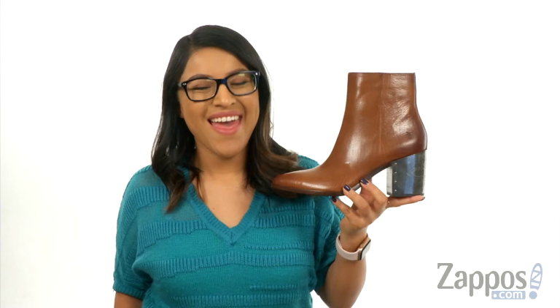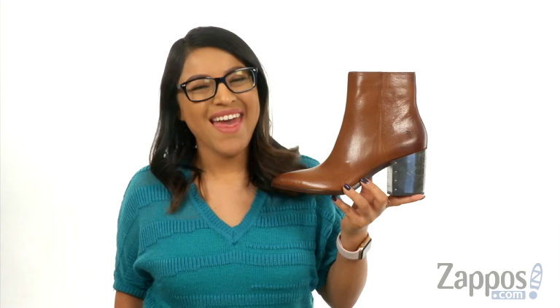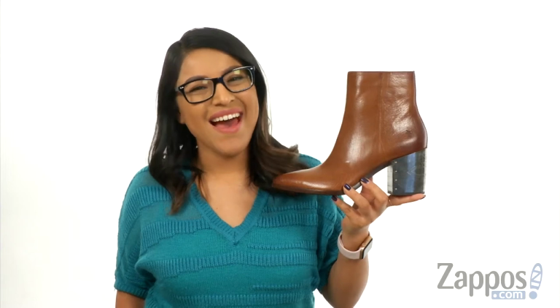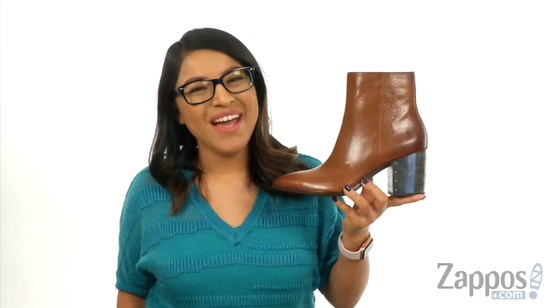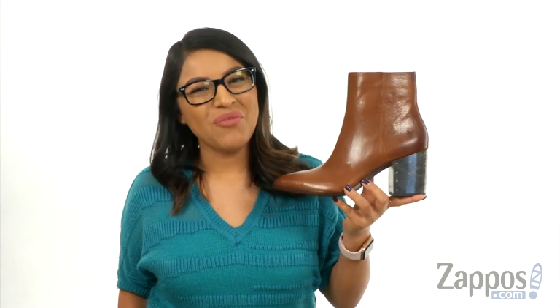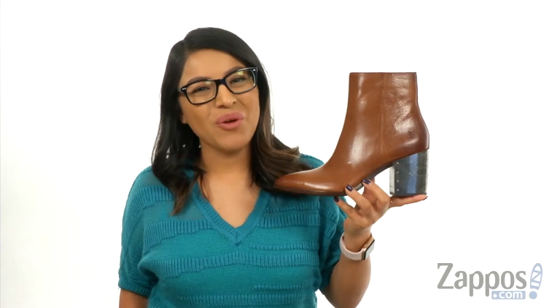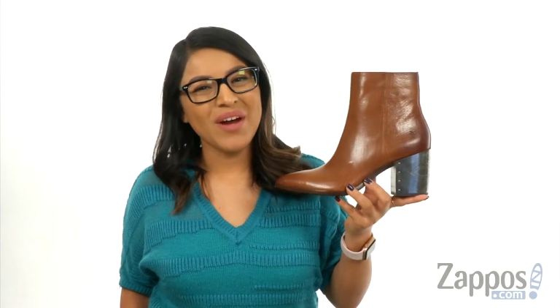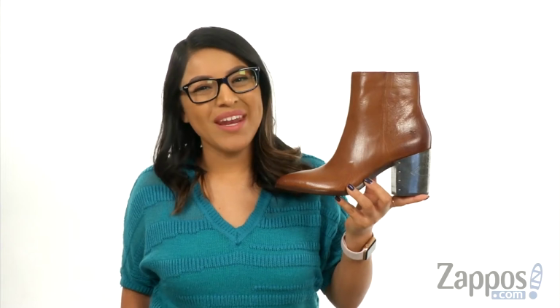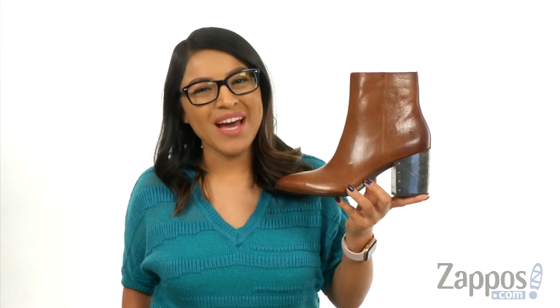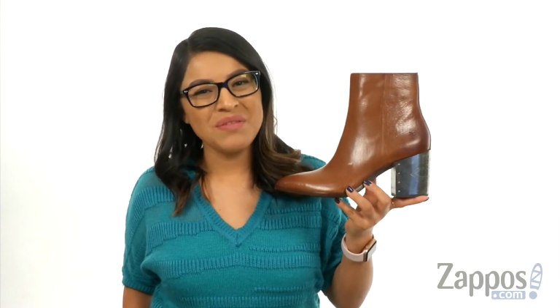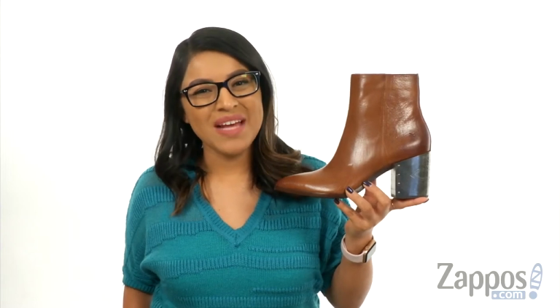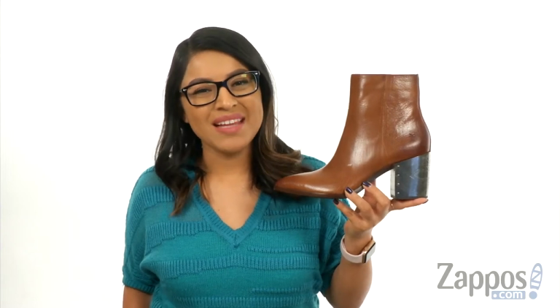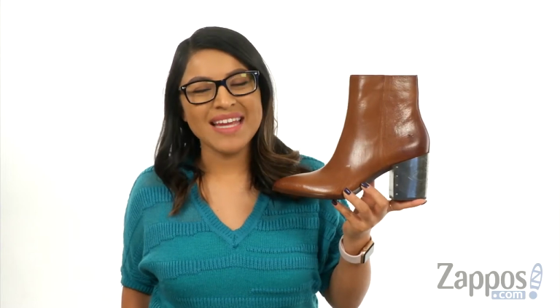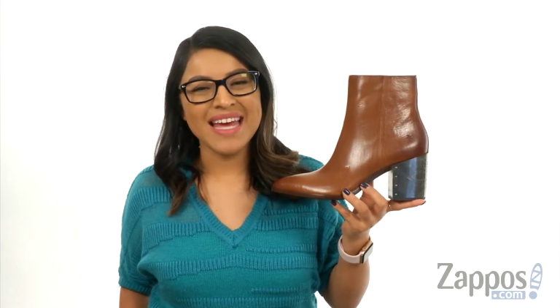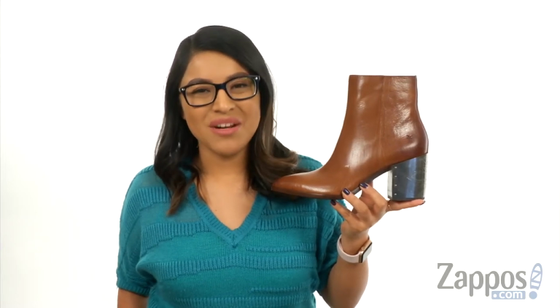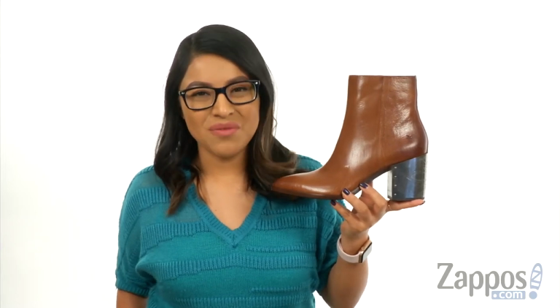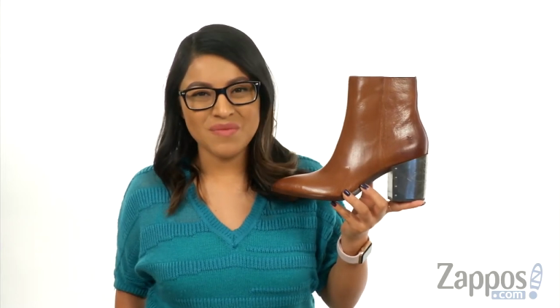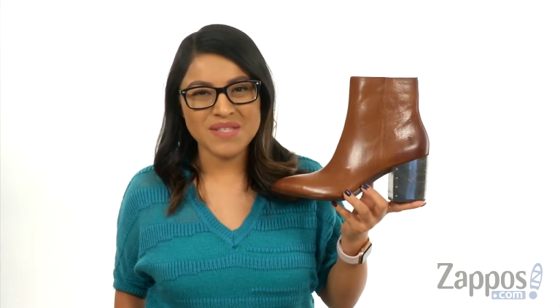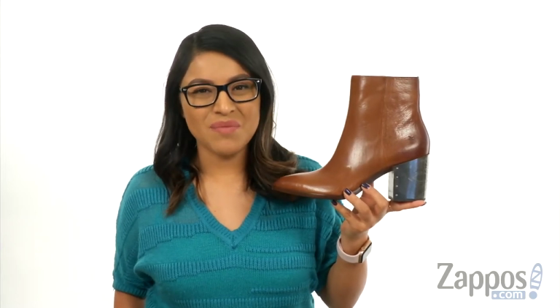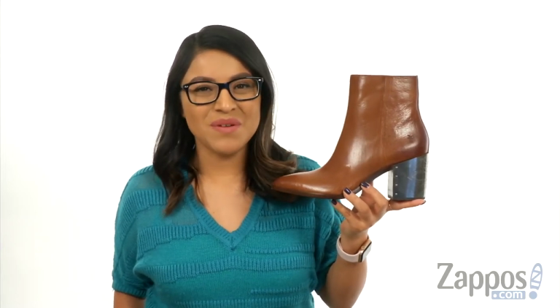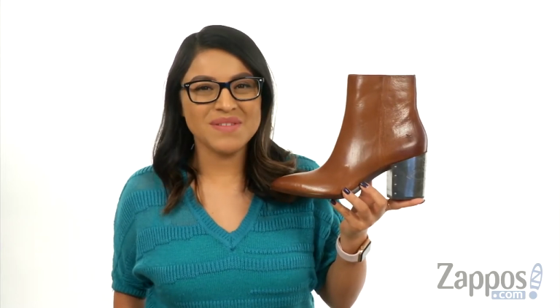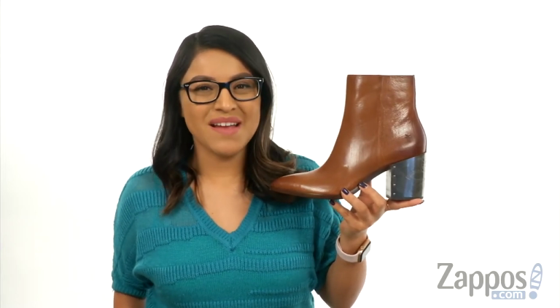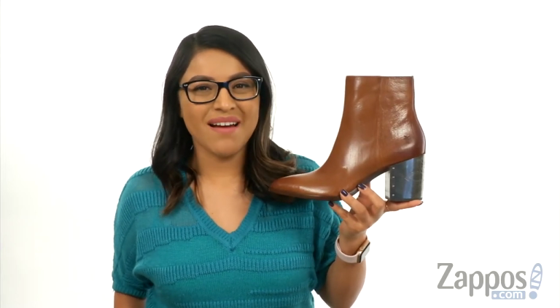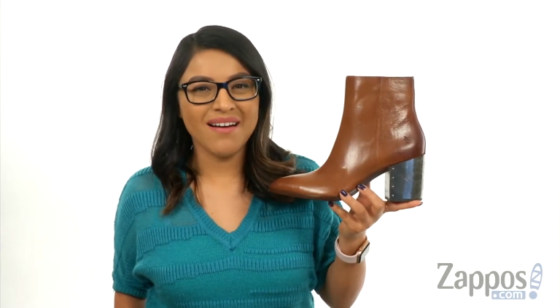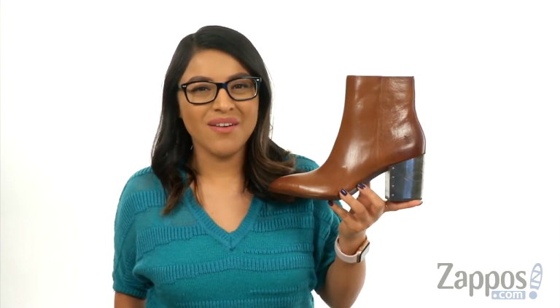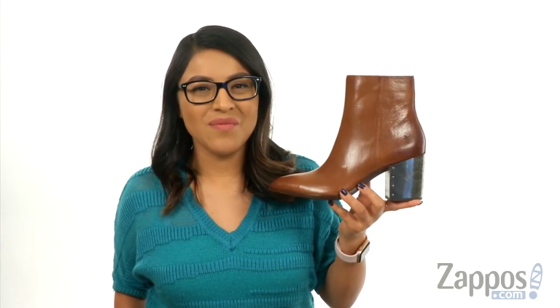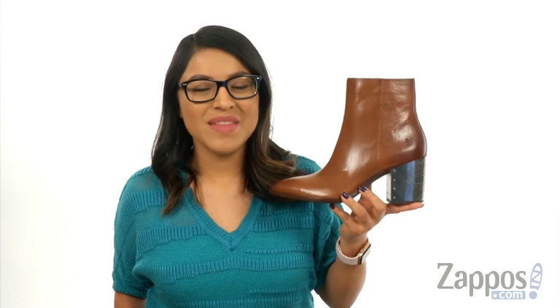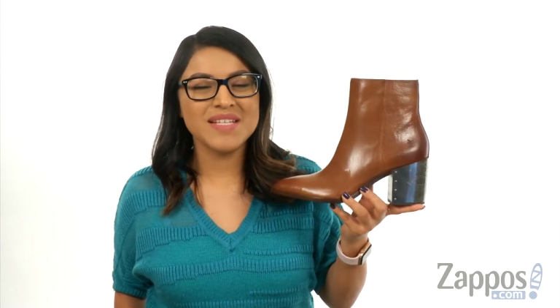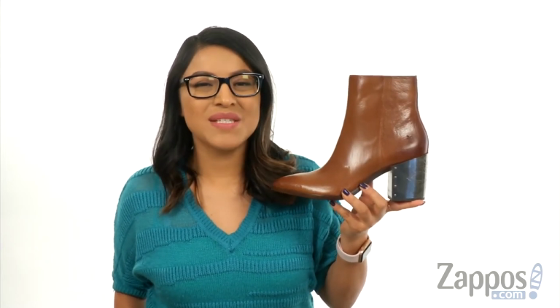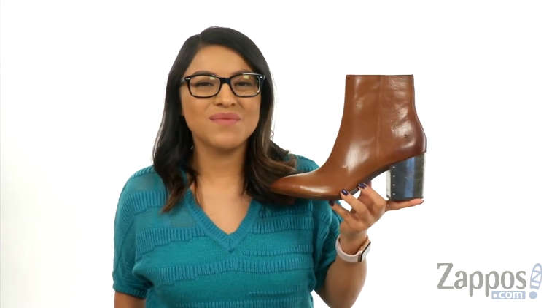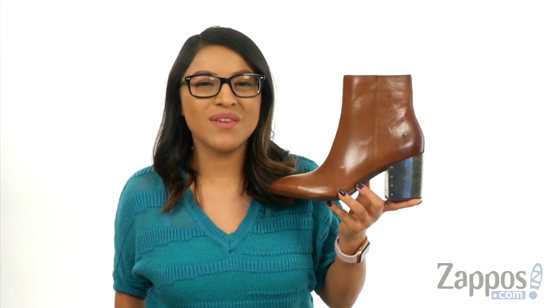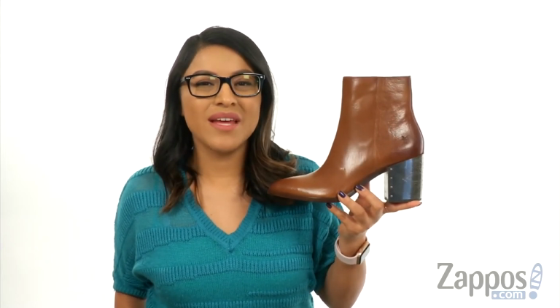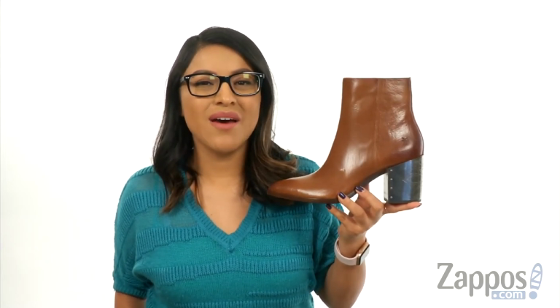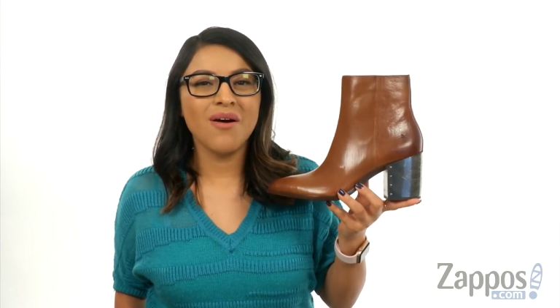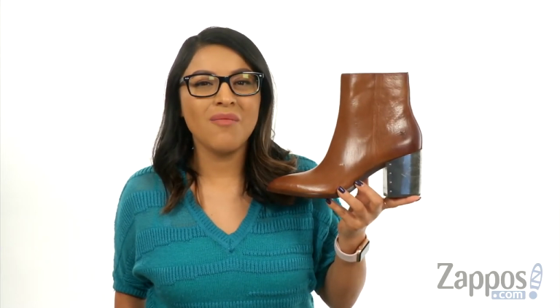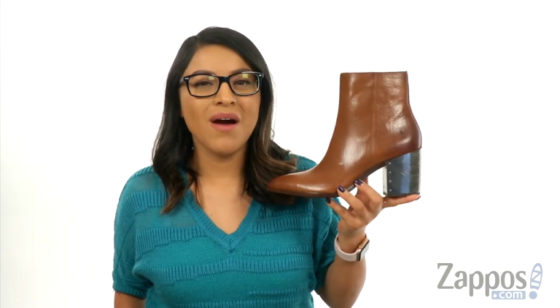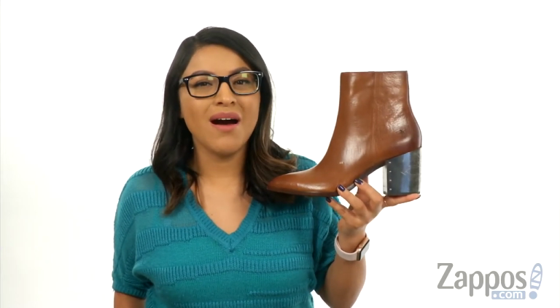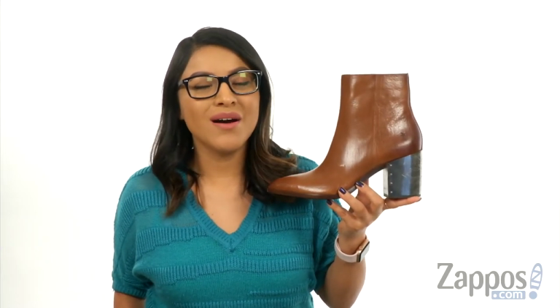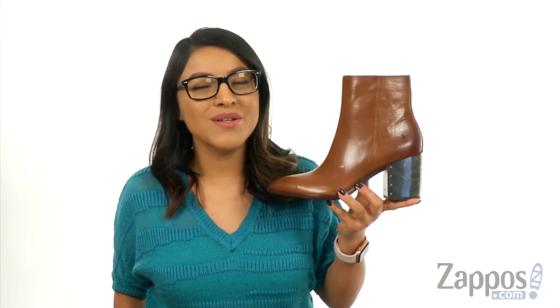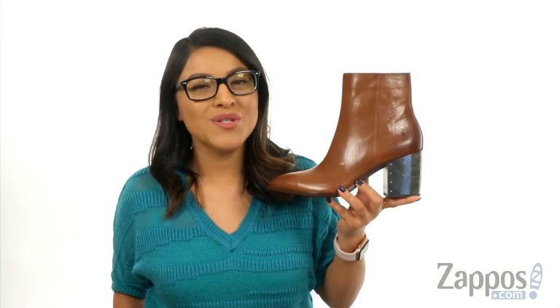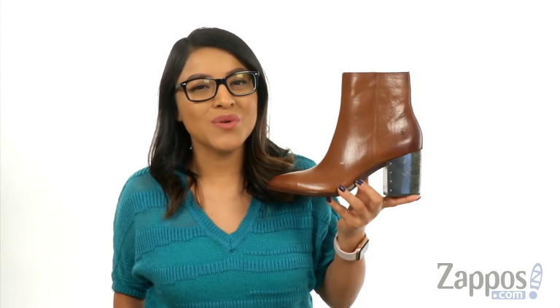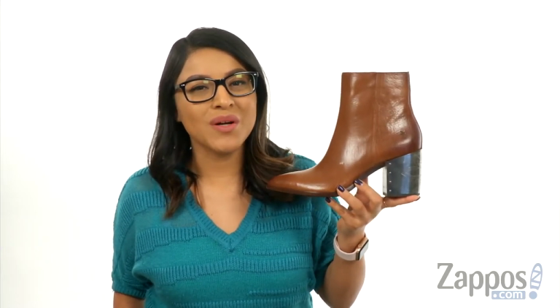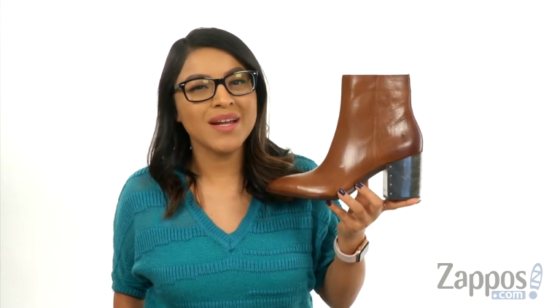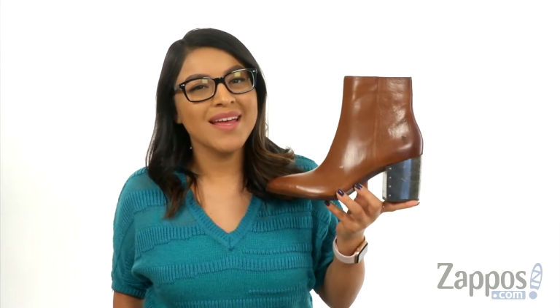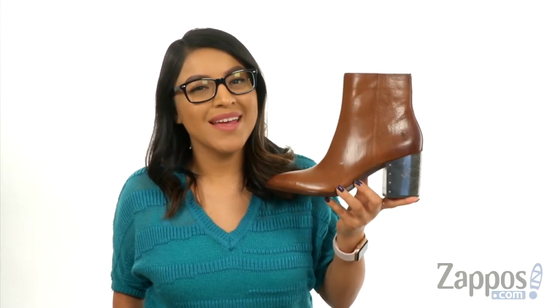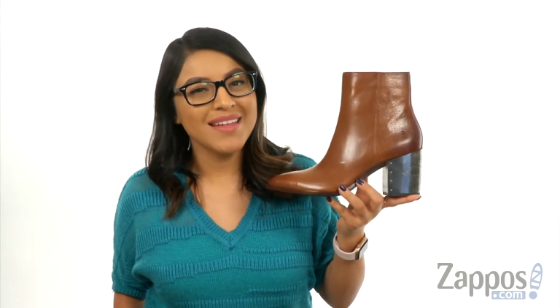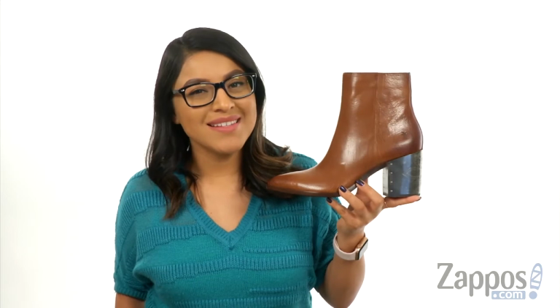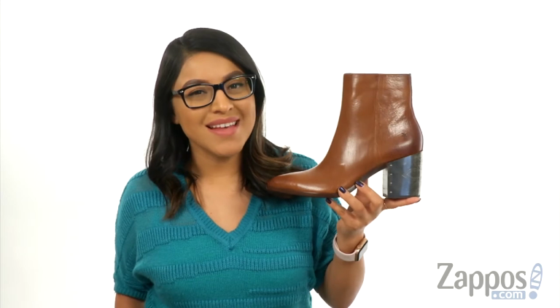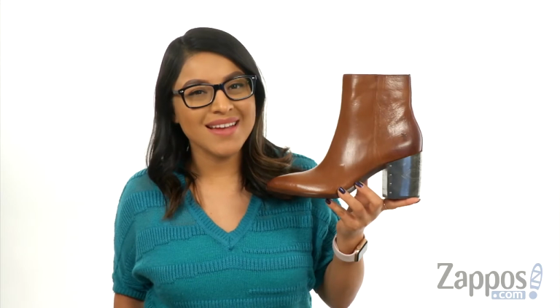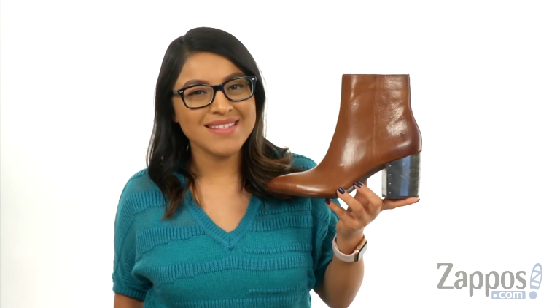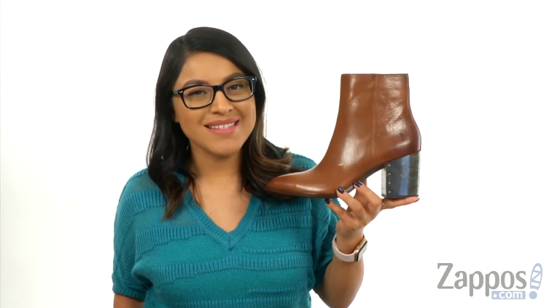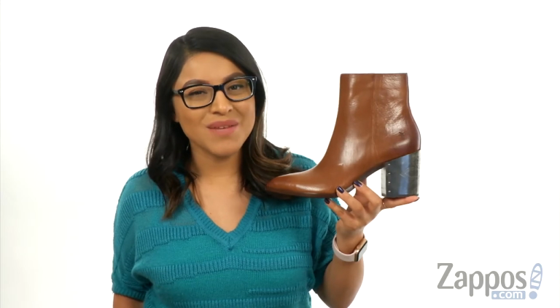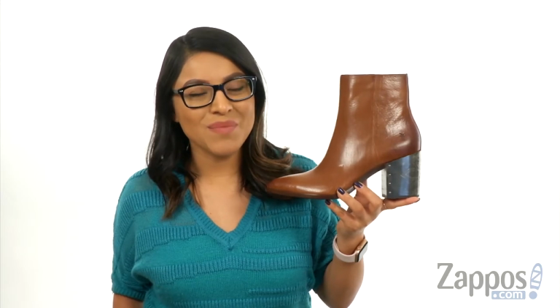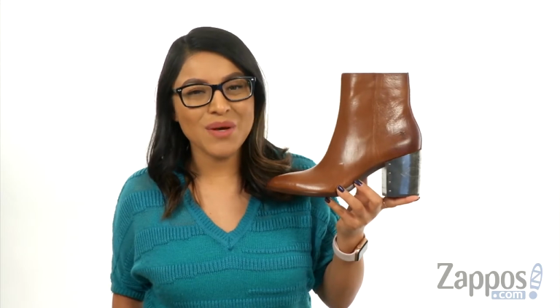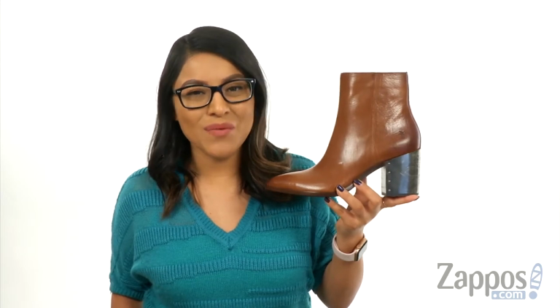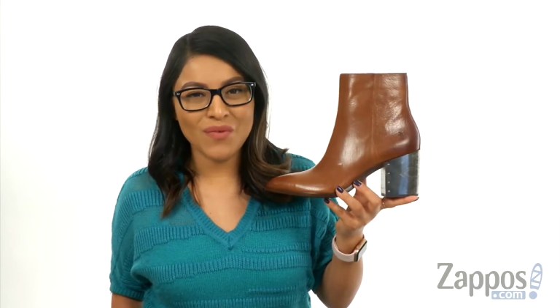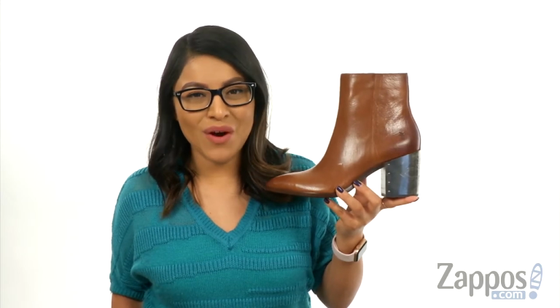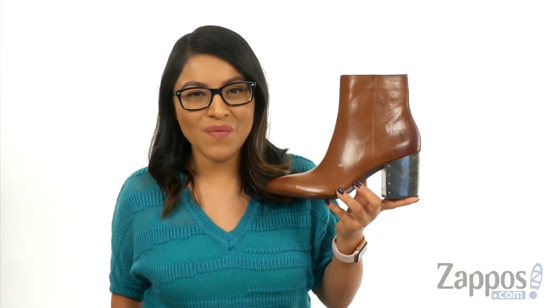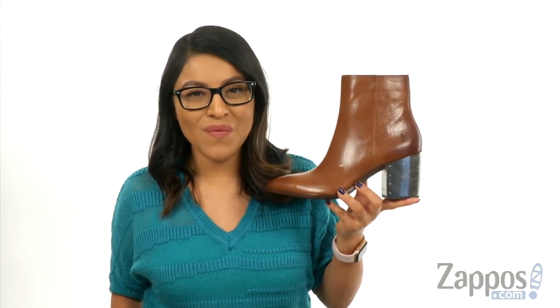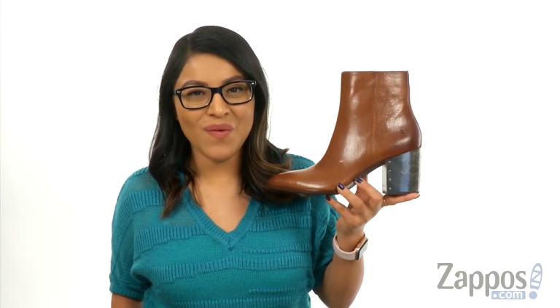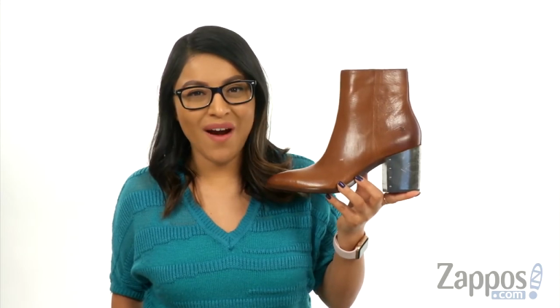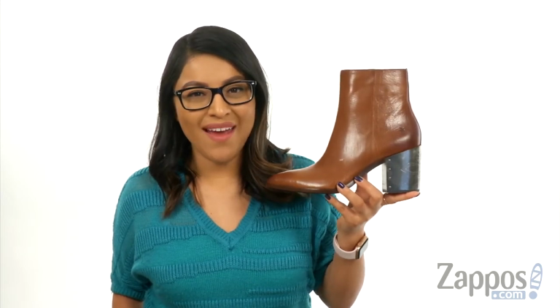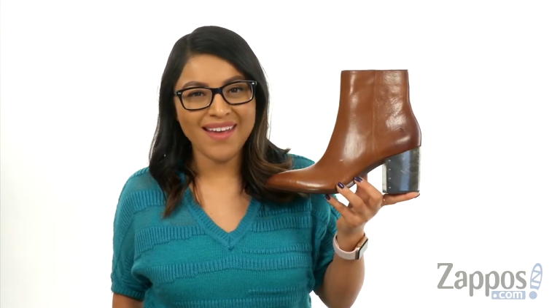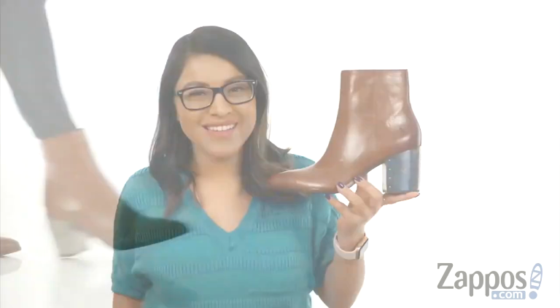Hi everyone, I'm Nelly and I'm from Zappos.com. This is the Flynn Omaha Short Inside Zip from Frye.